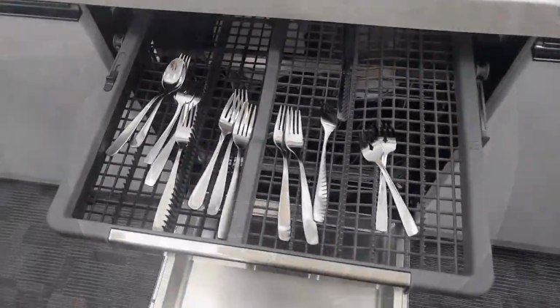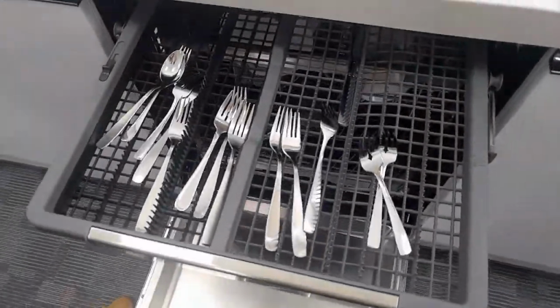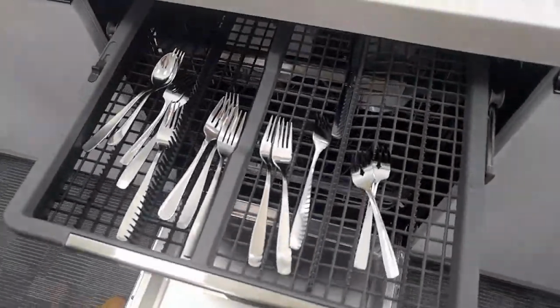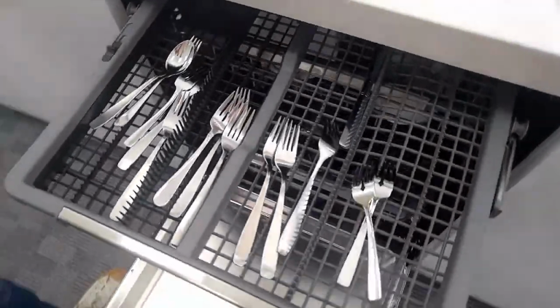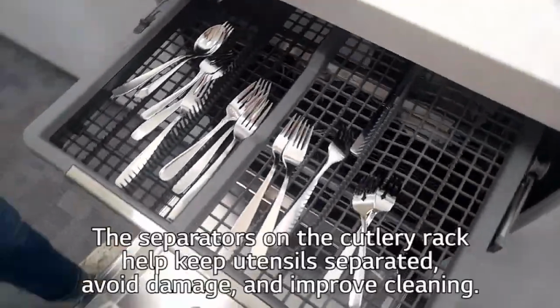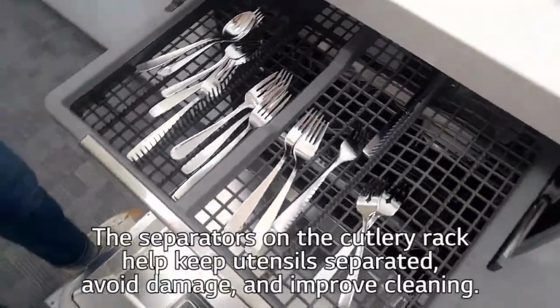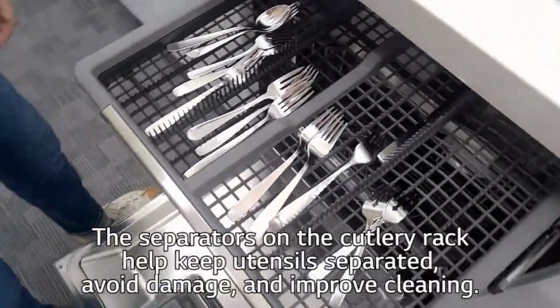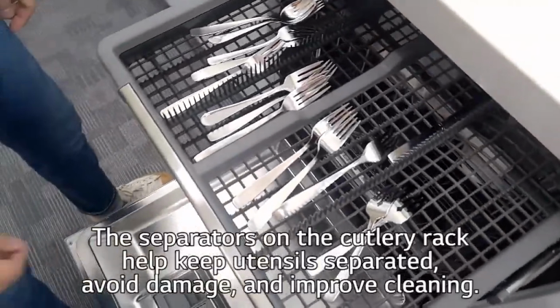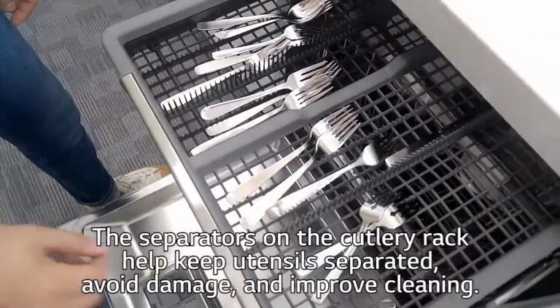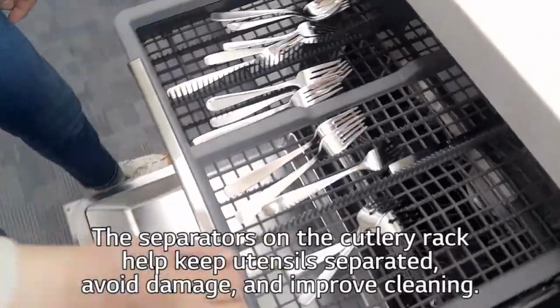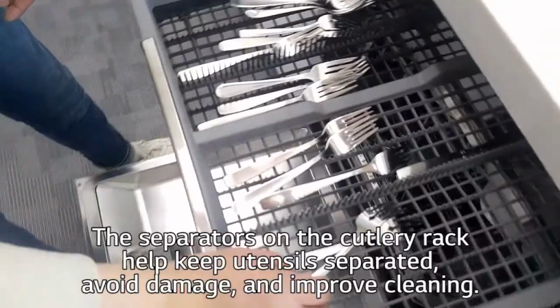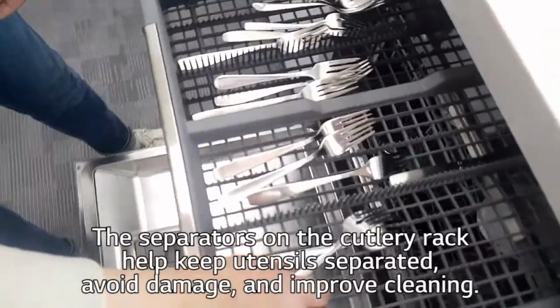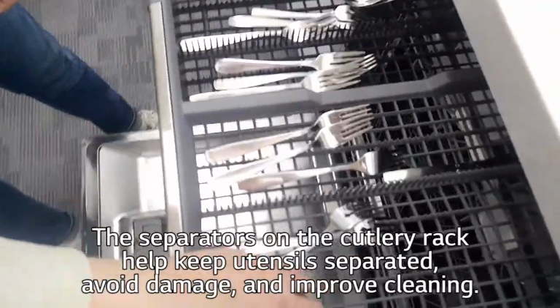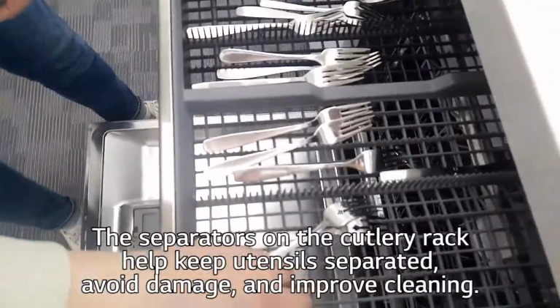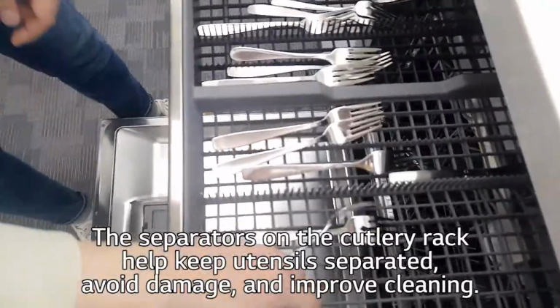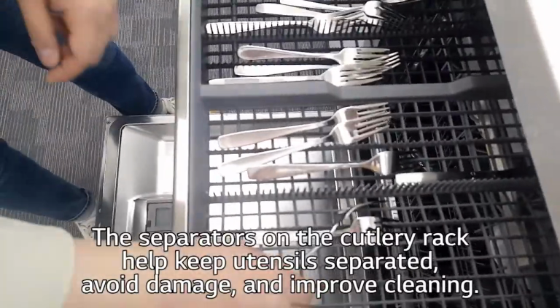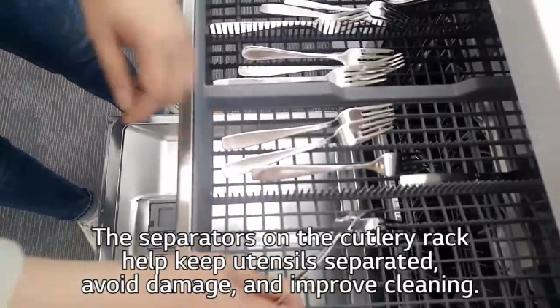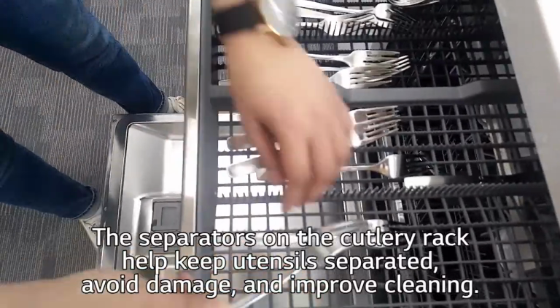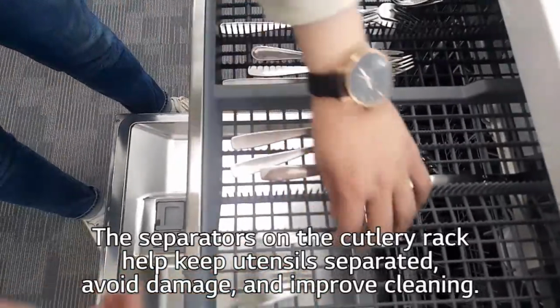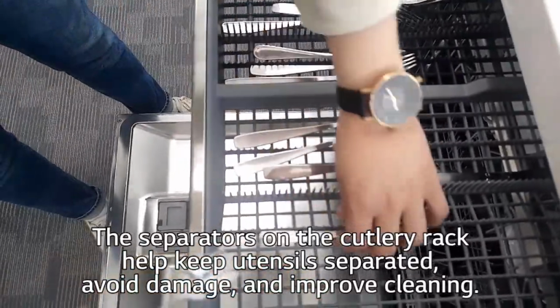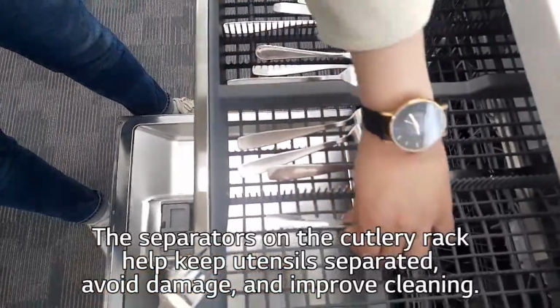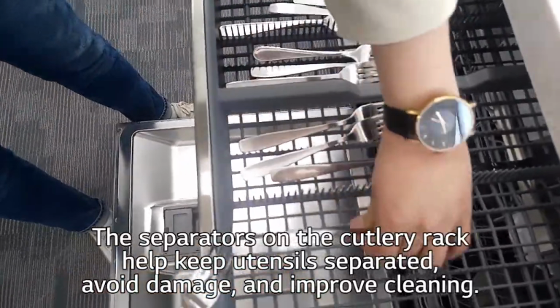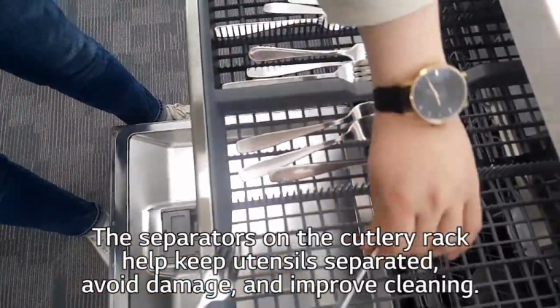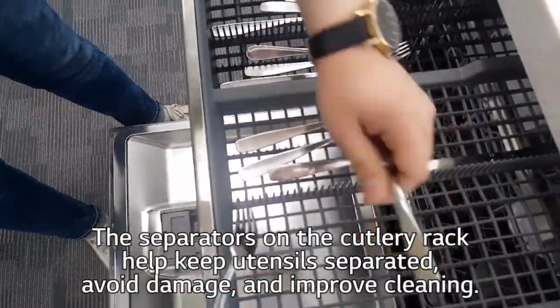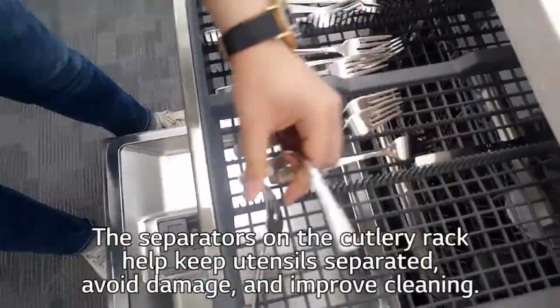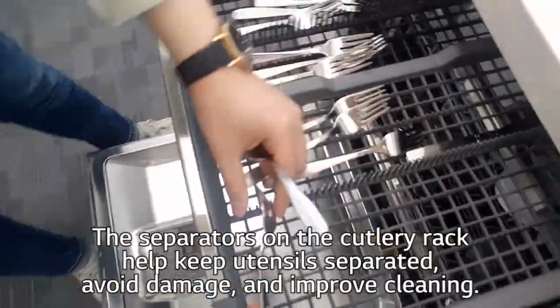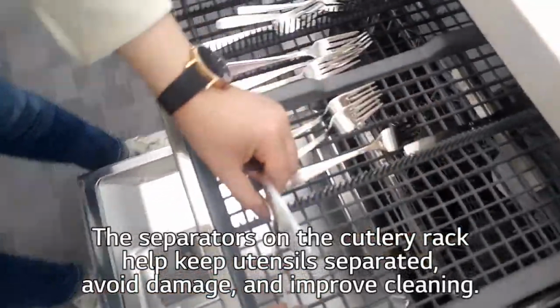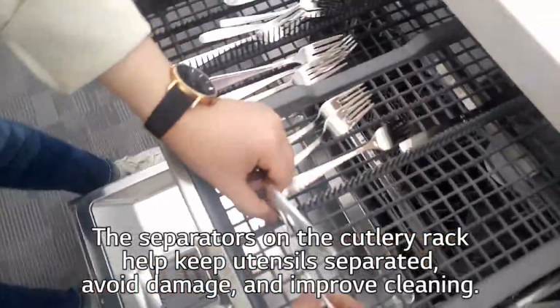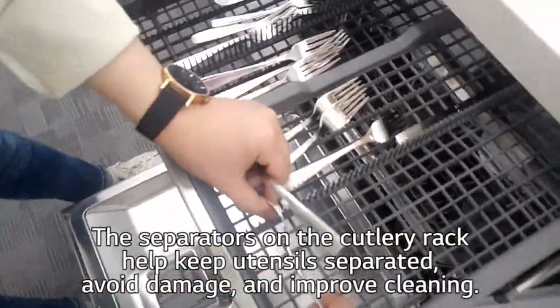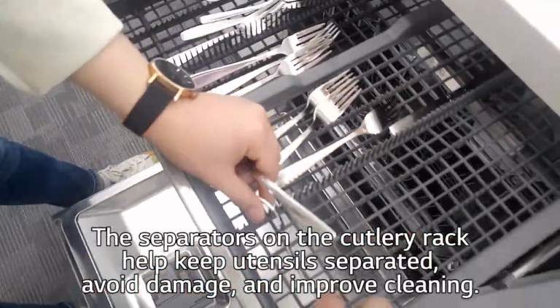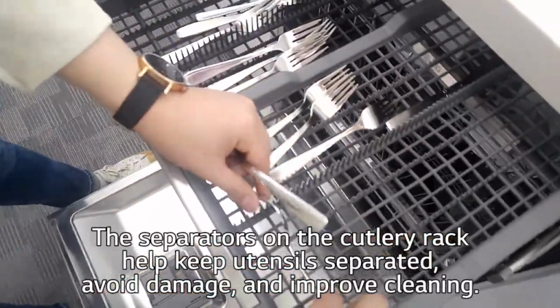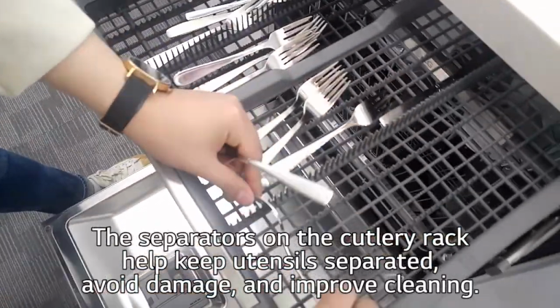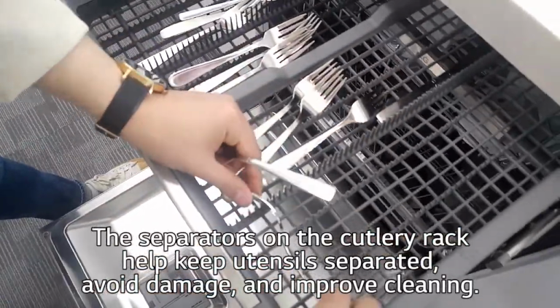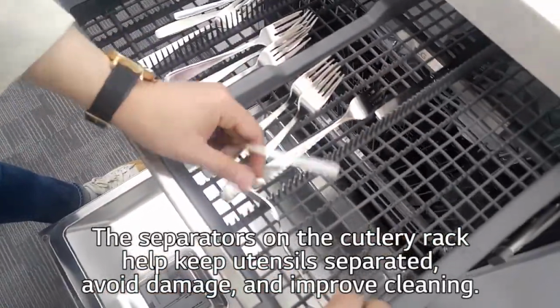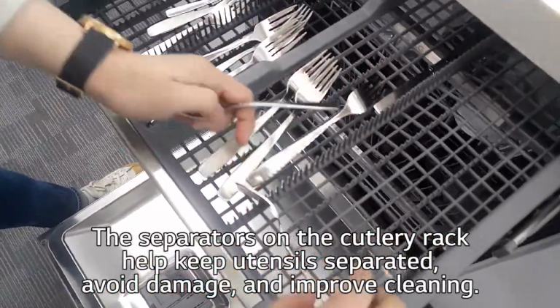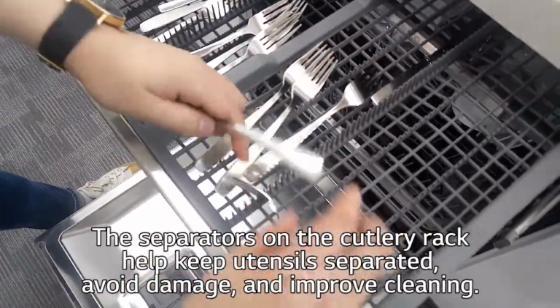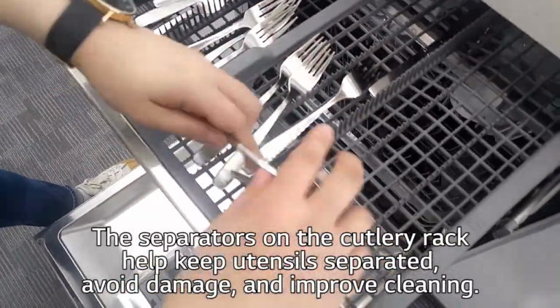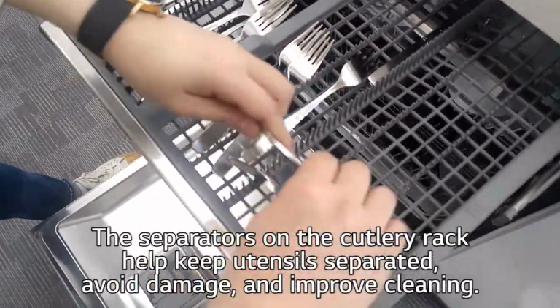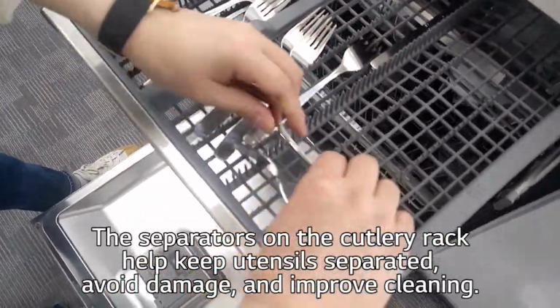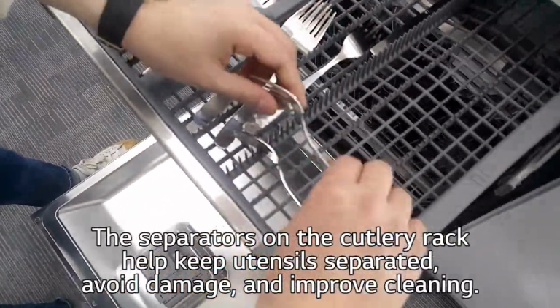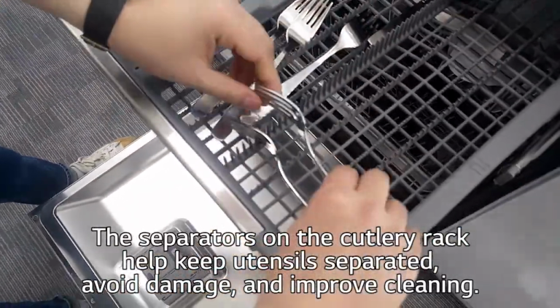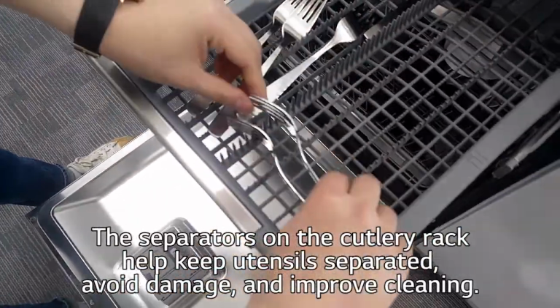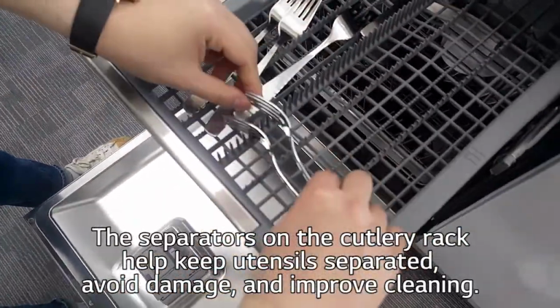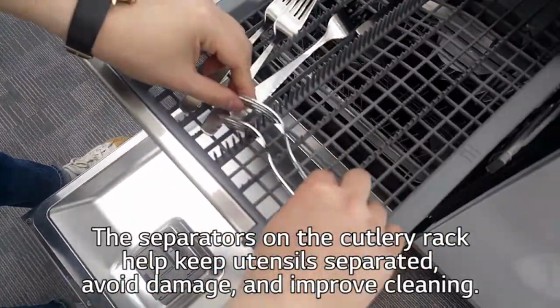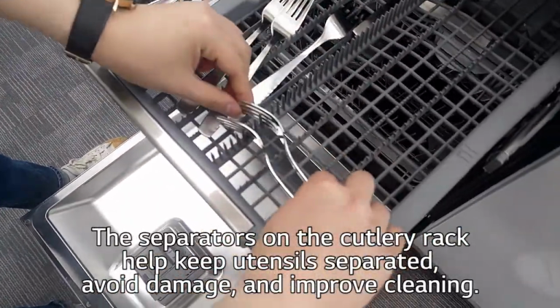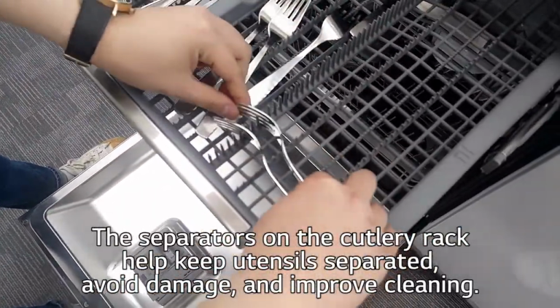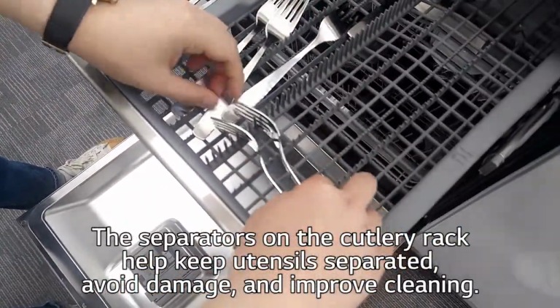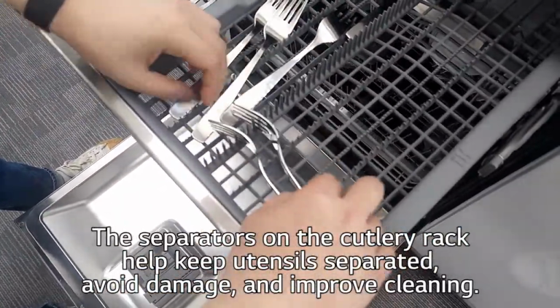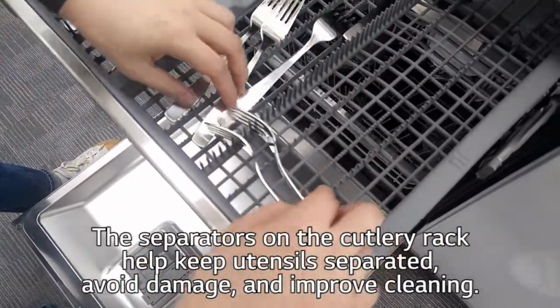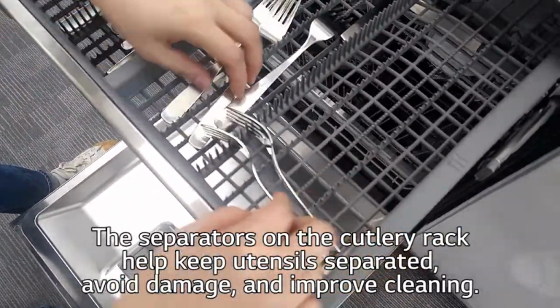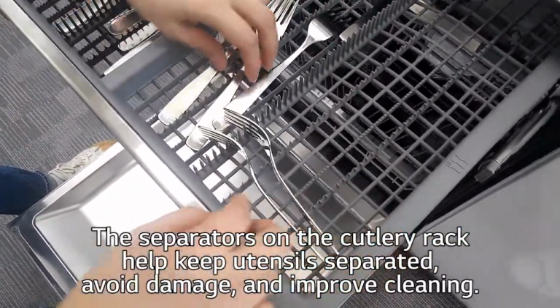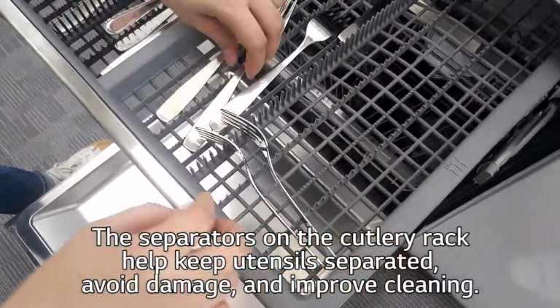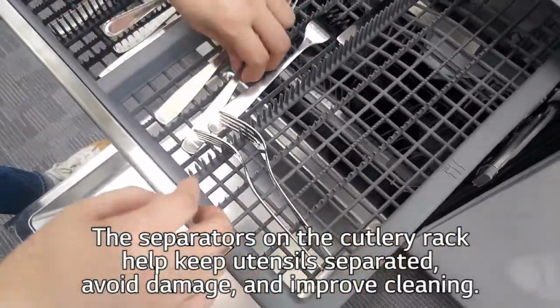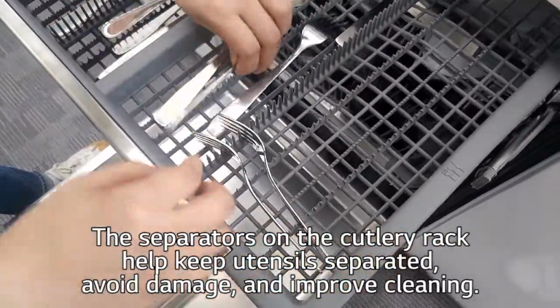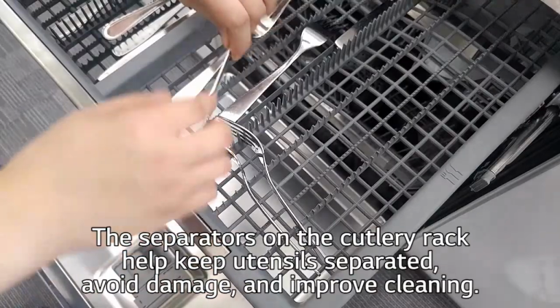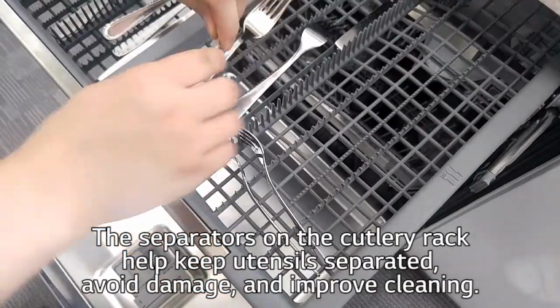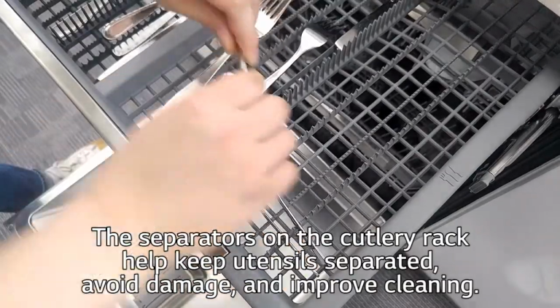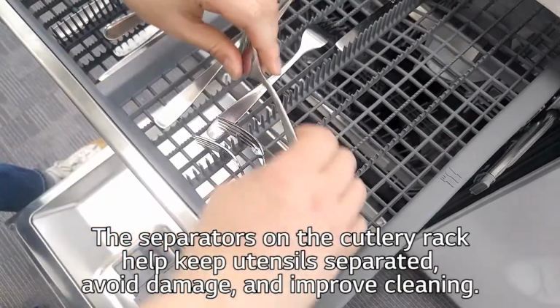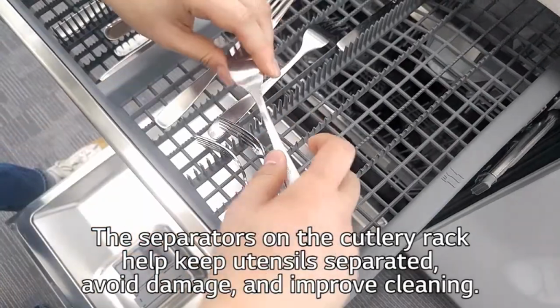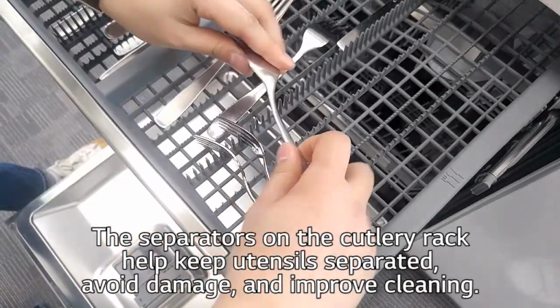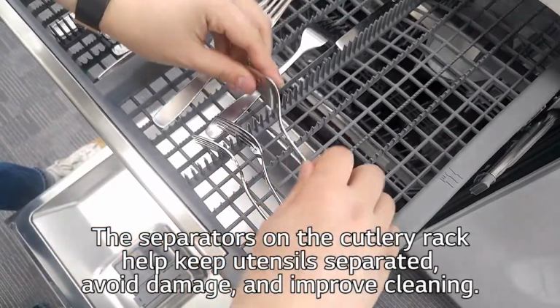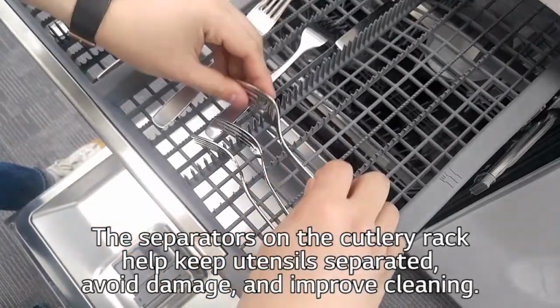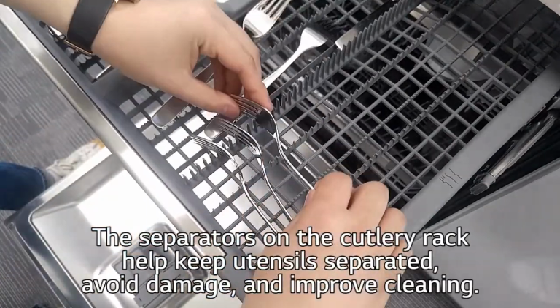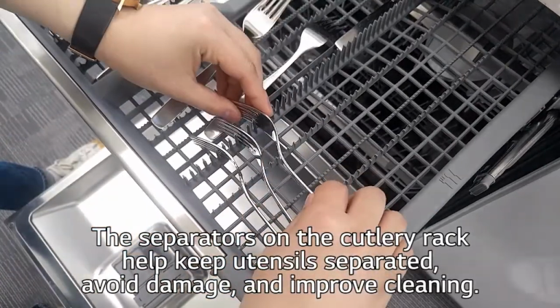The separators on the cutlery rack help keep utensils separated, avoid damage, and improve cleaning.